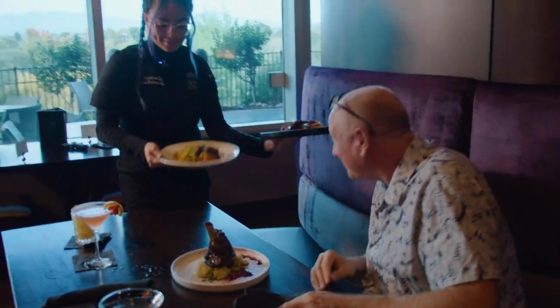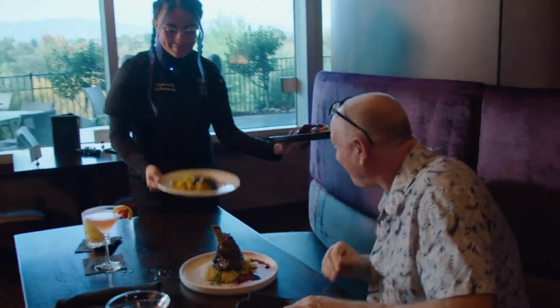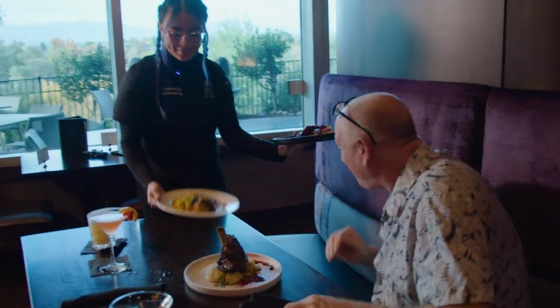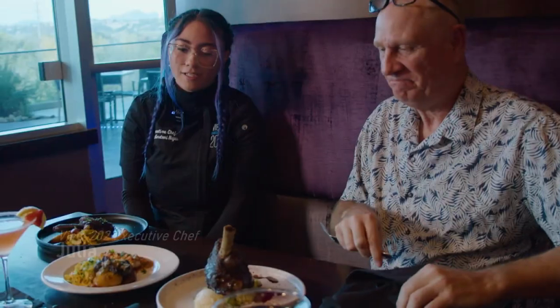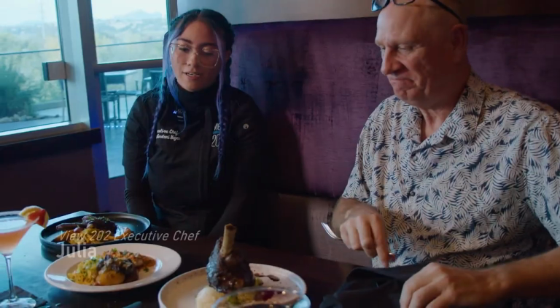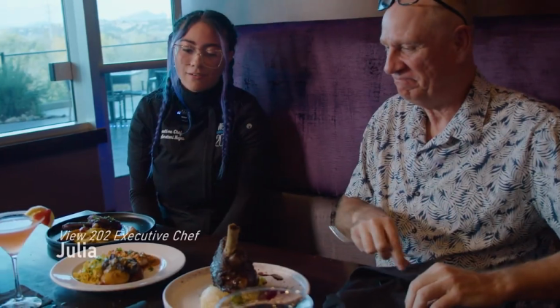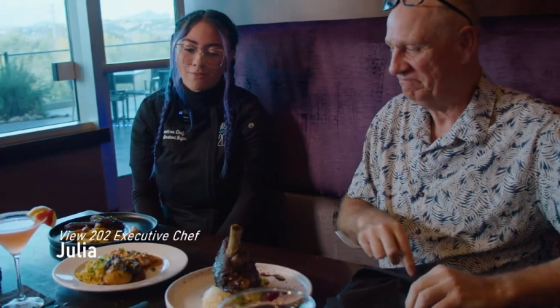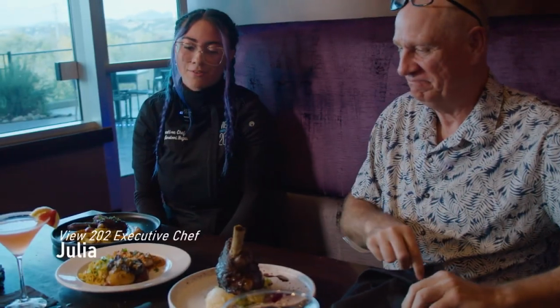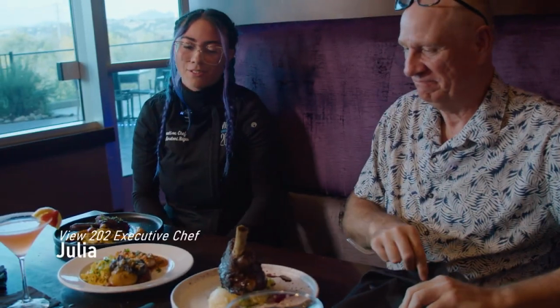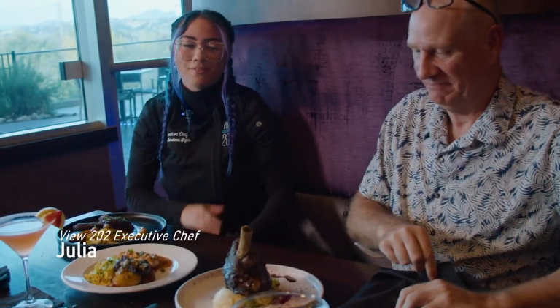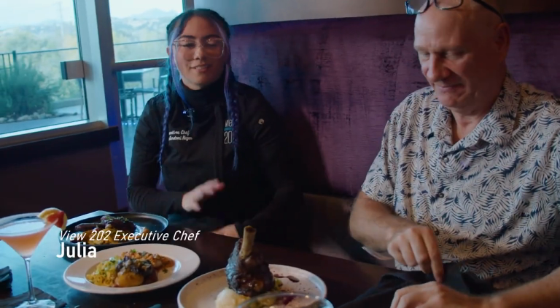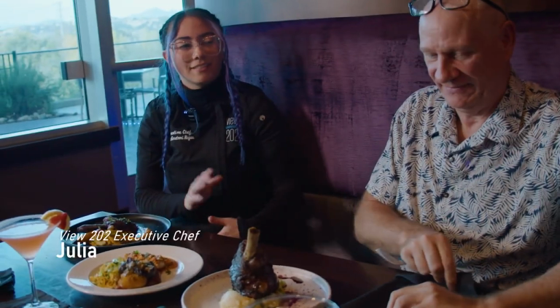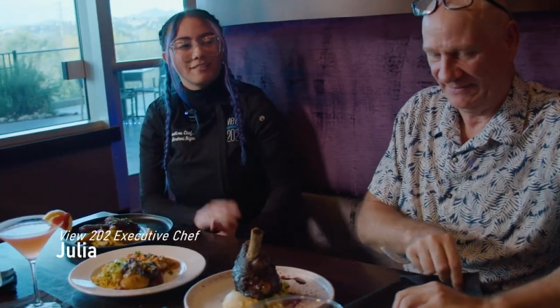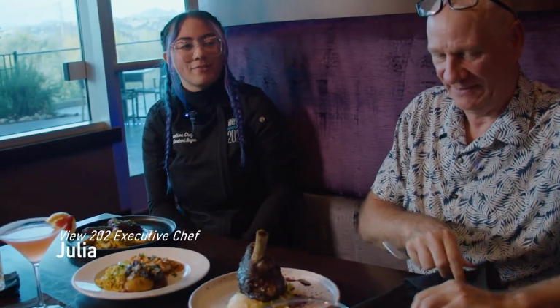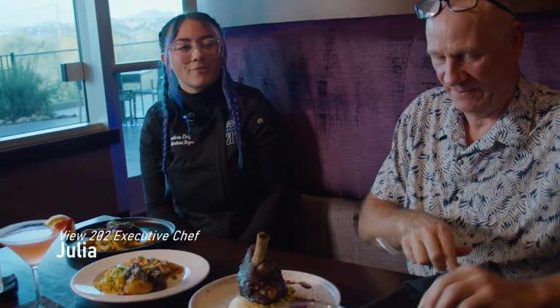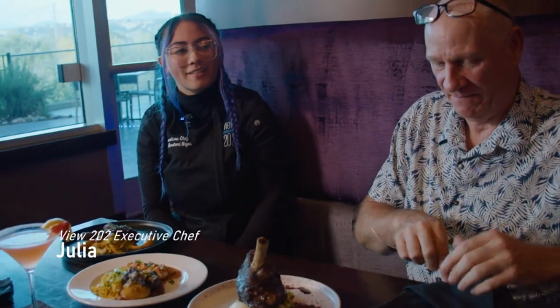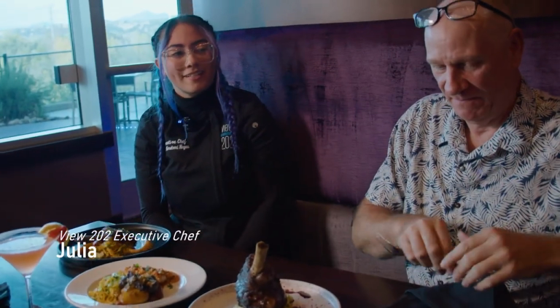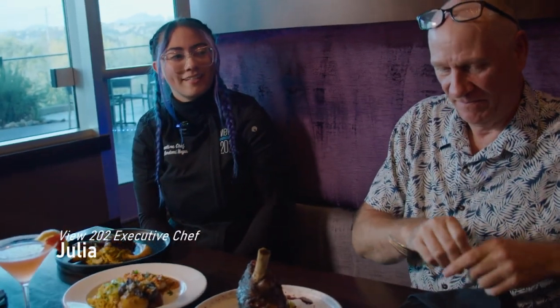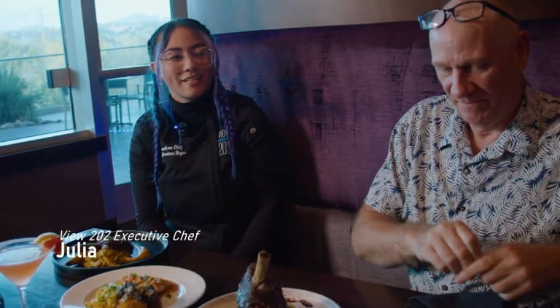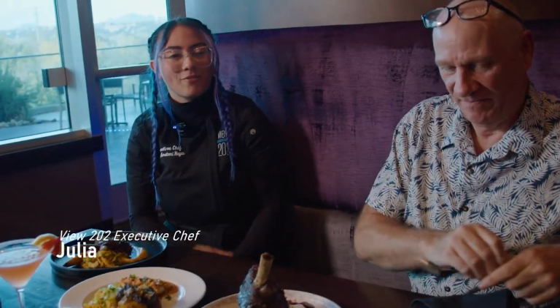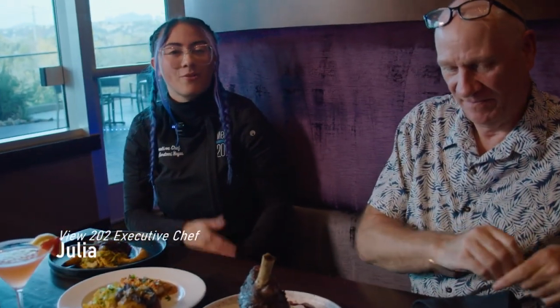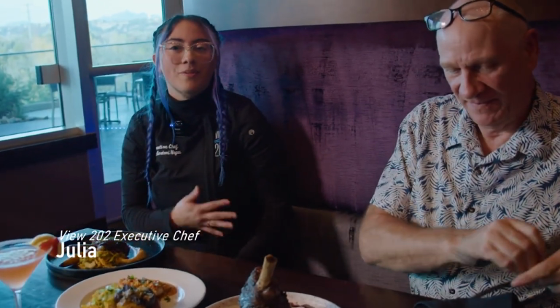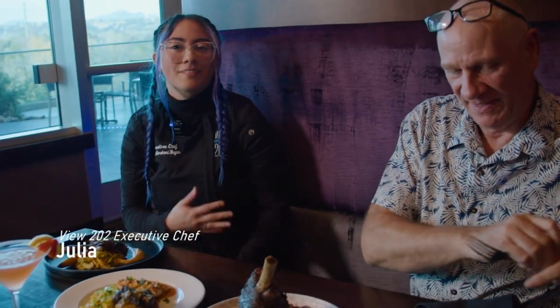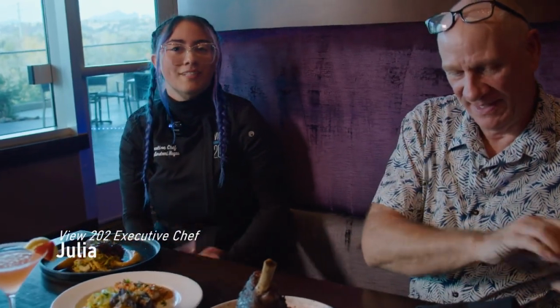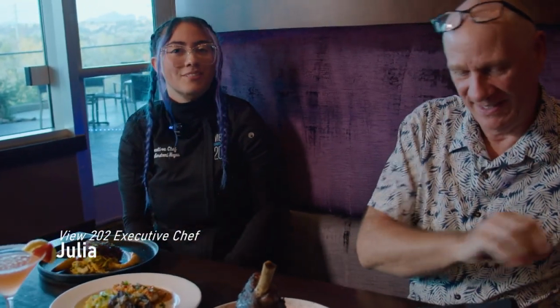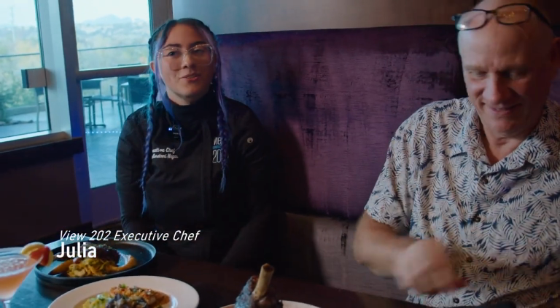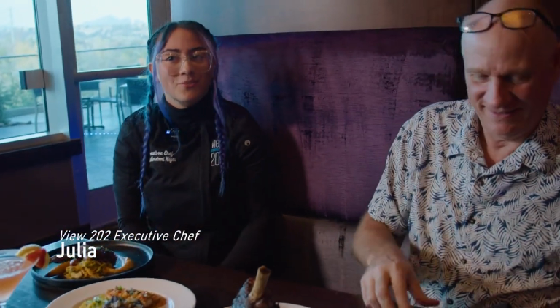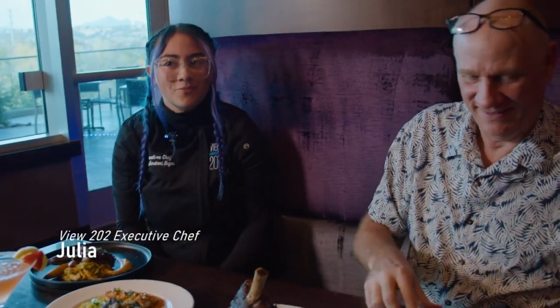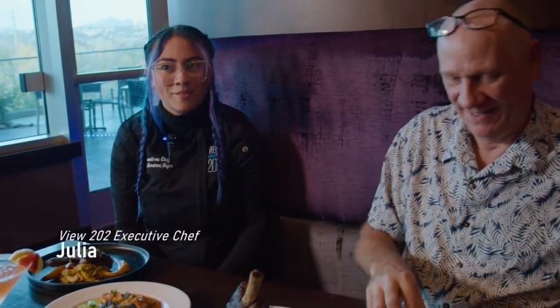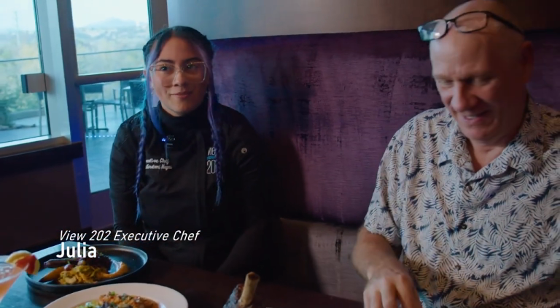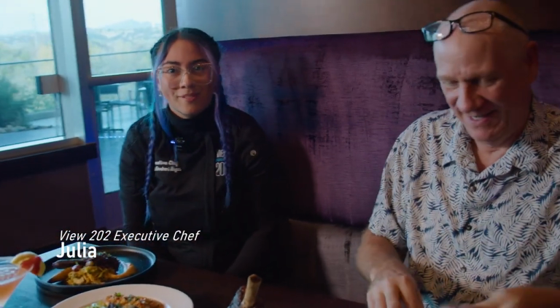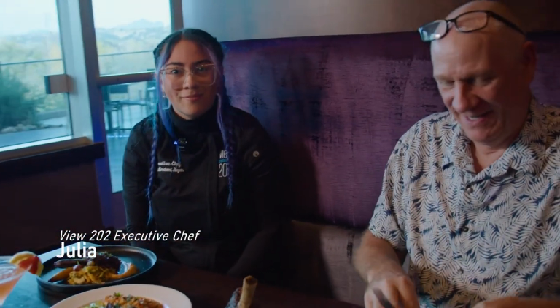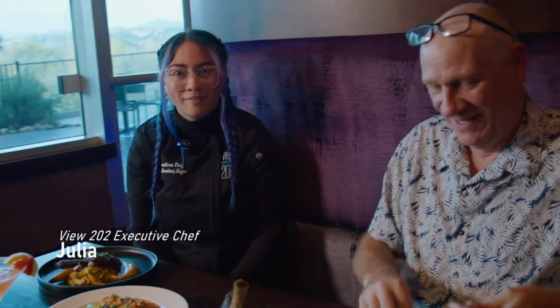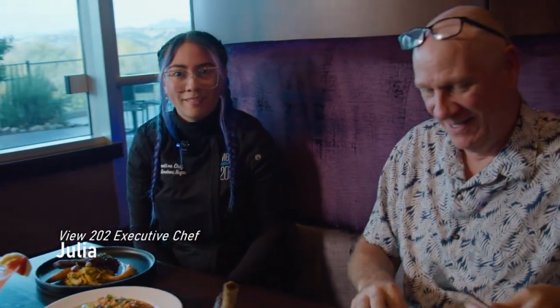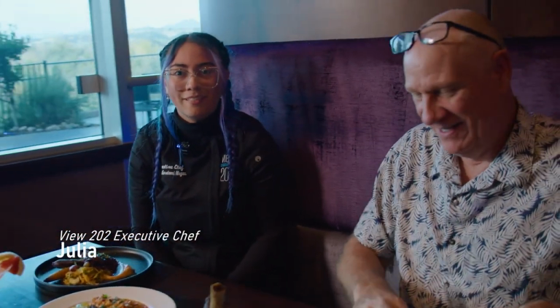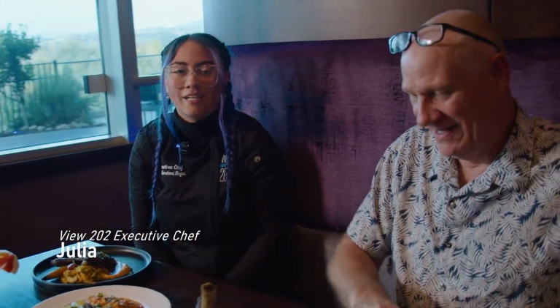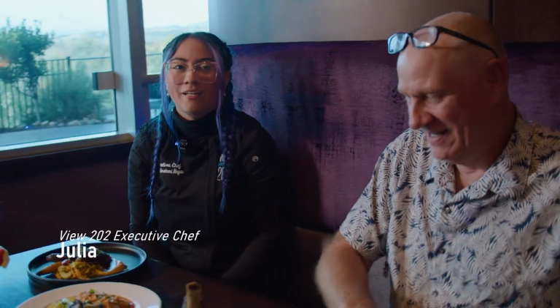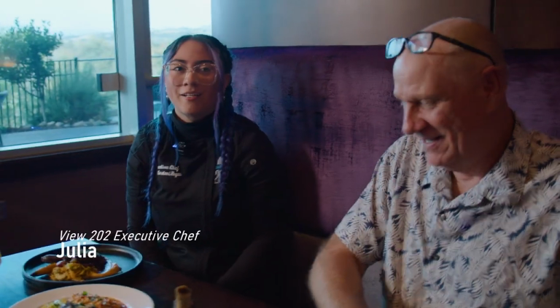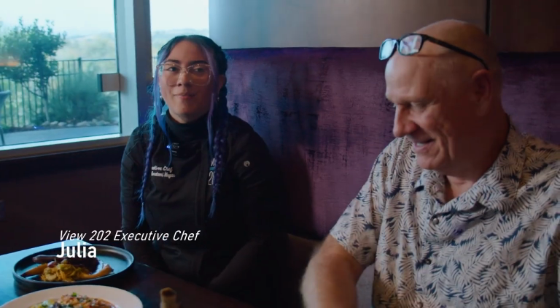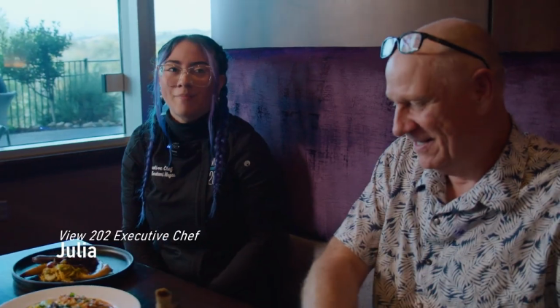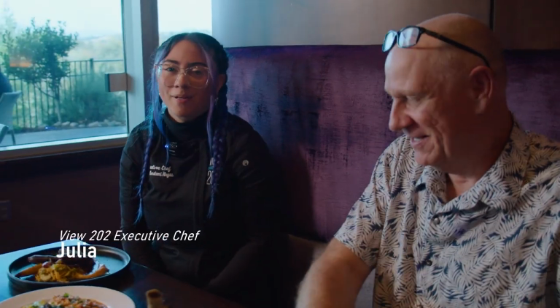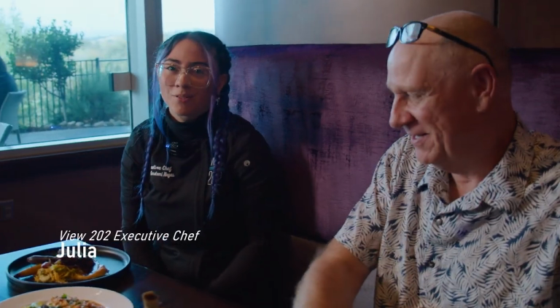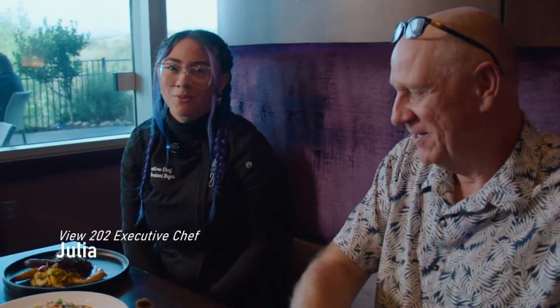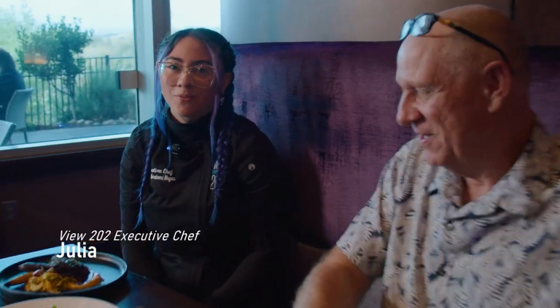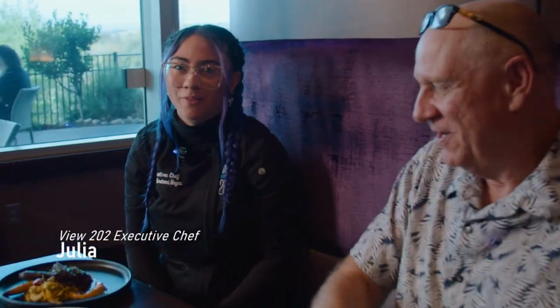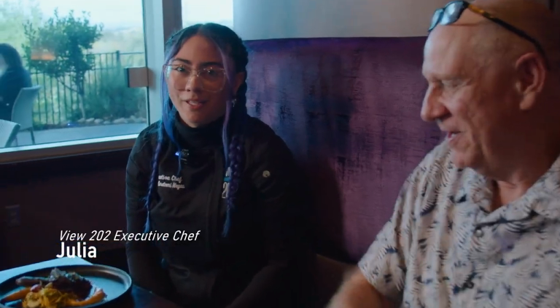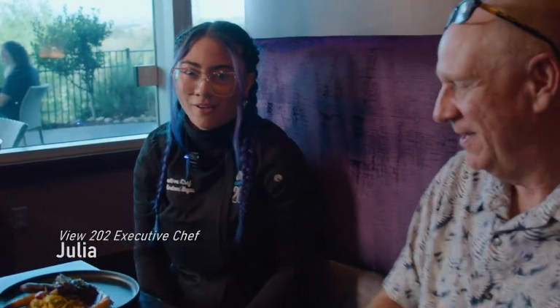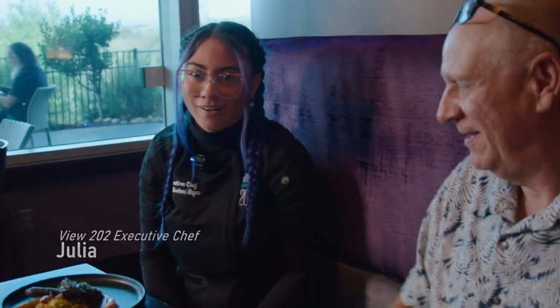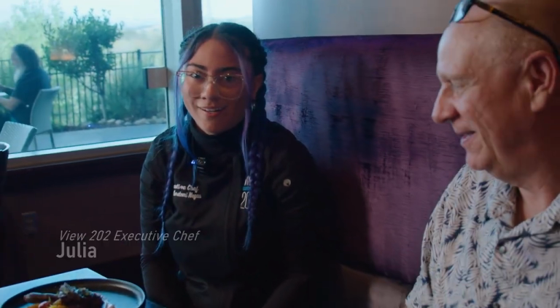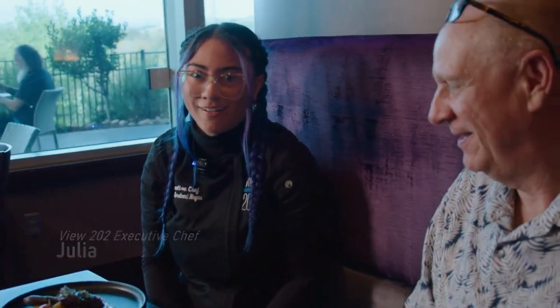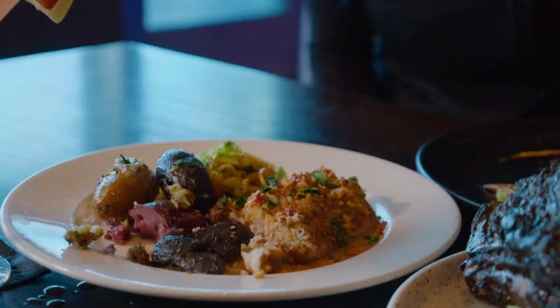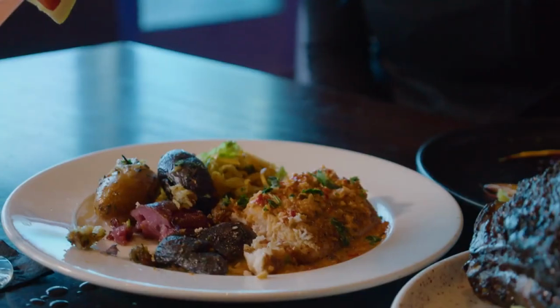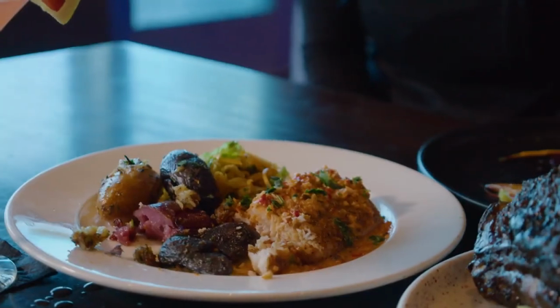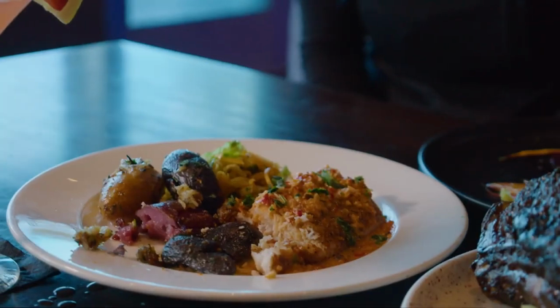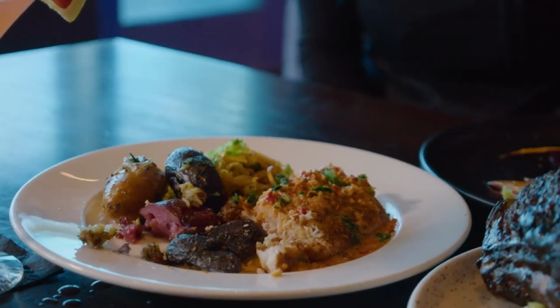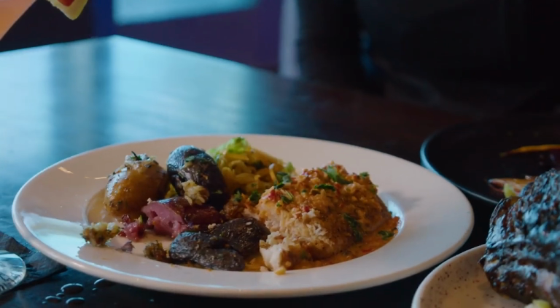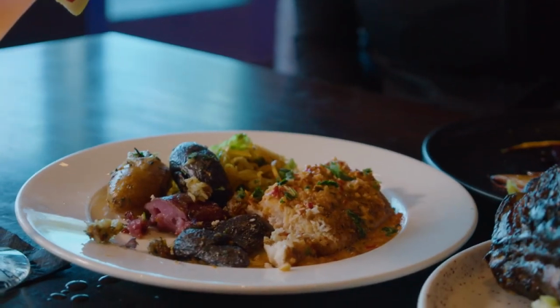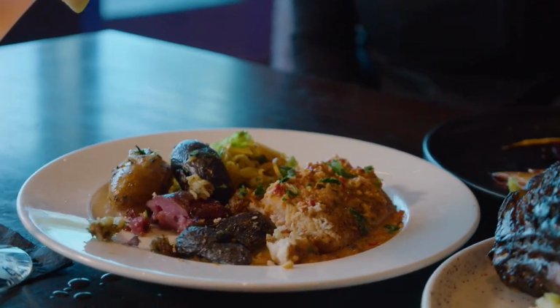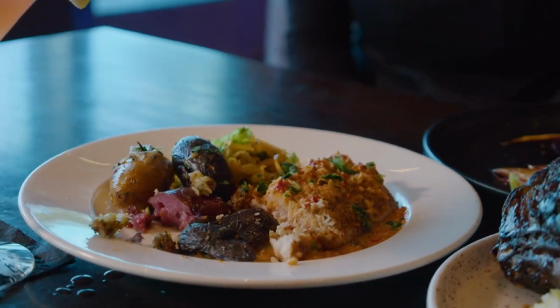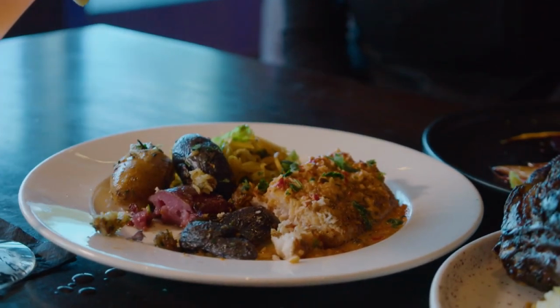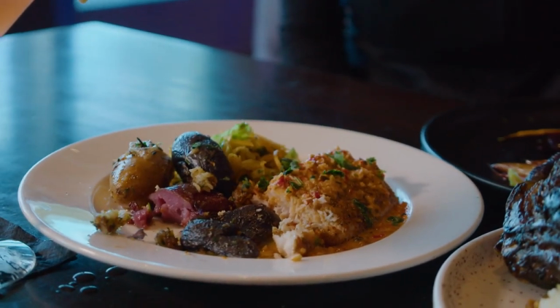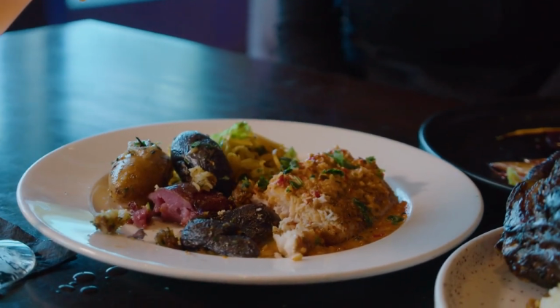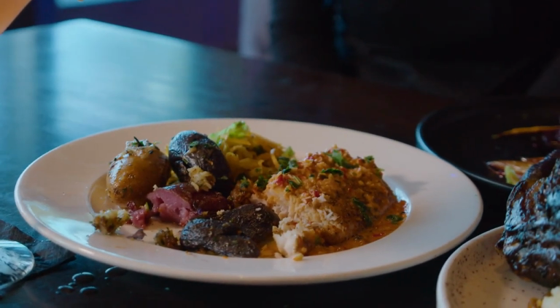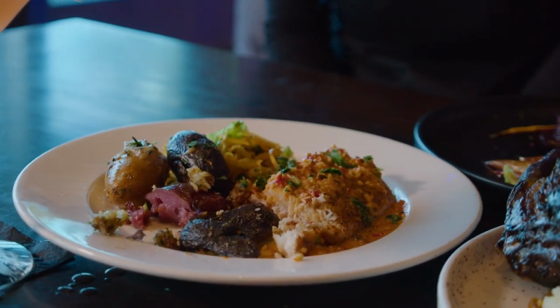Ever since I was like a little kid, I've always liked to cook for my family. My parents work really hard, so I would always have to cook for them.